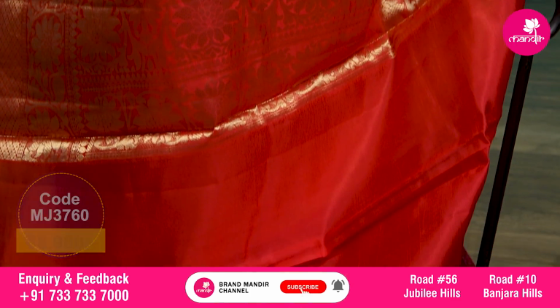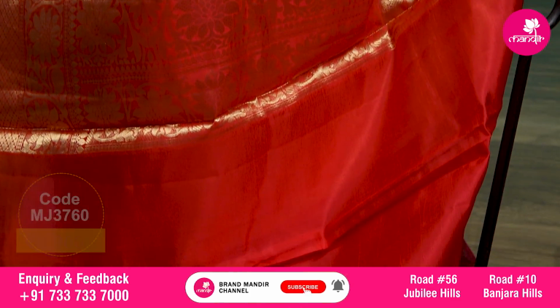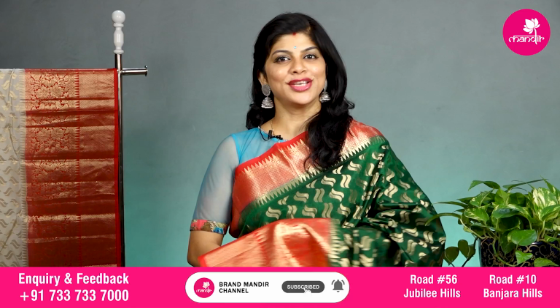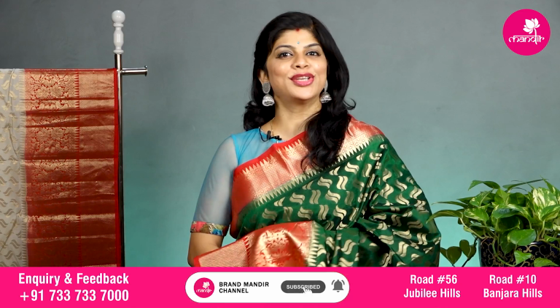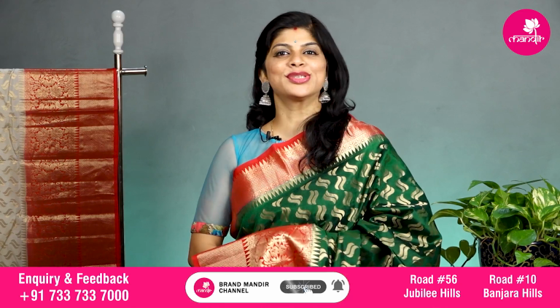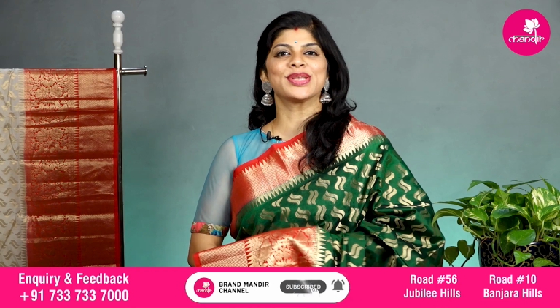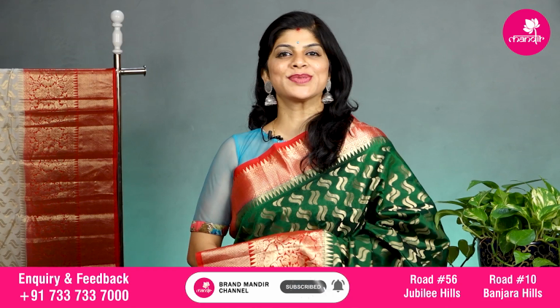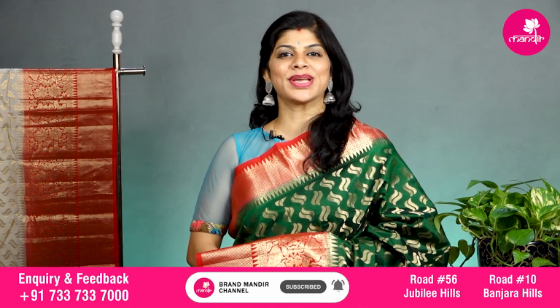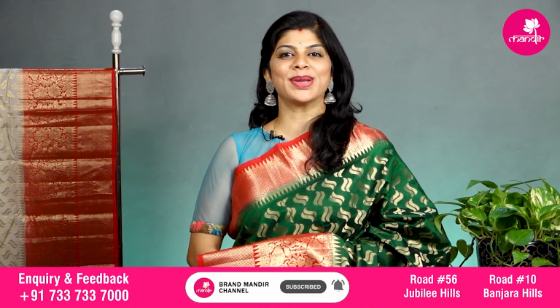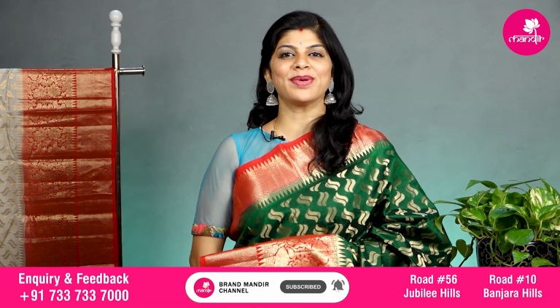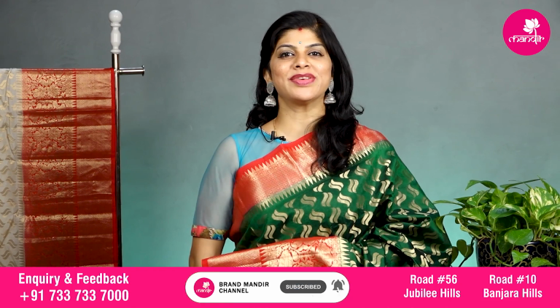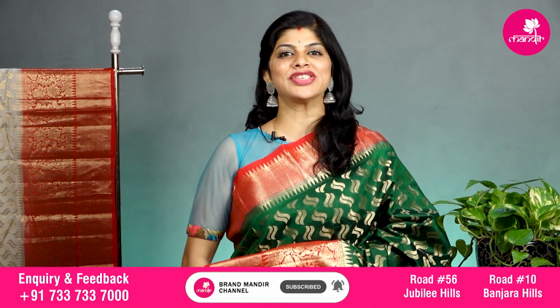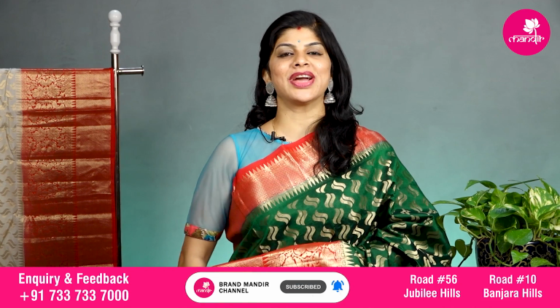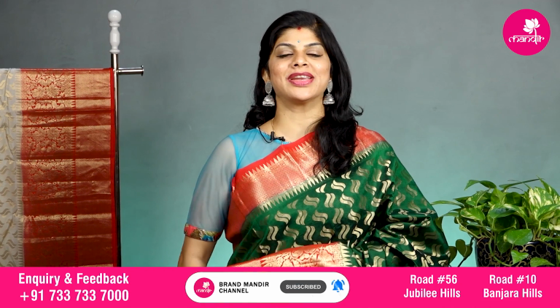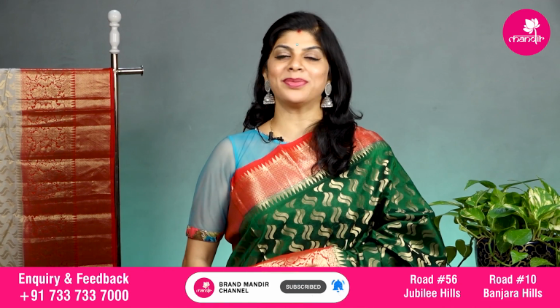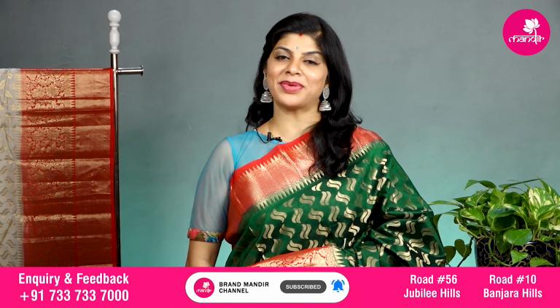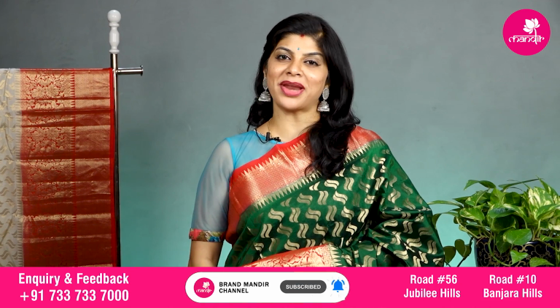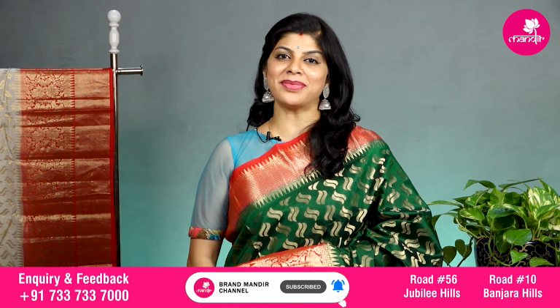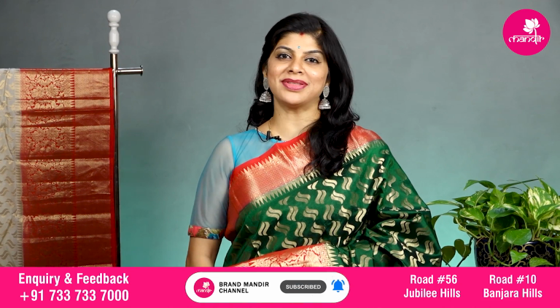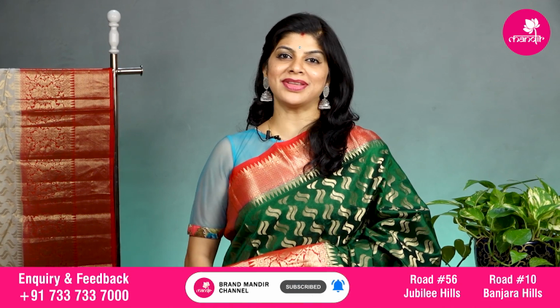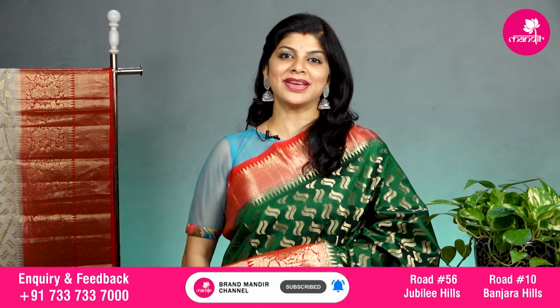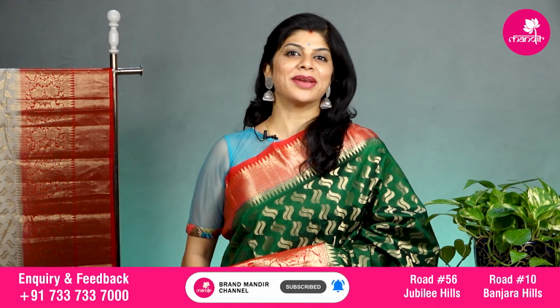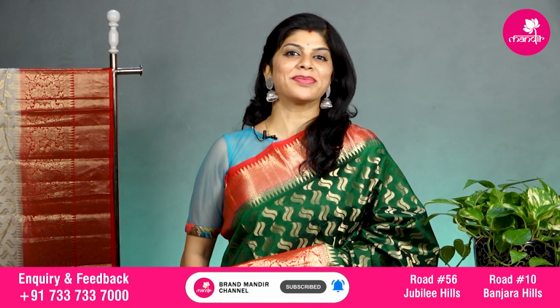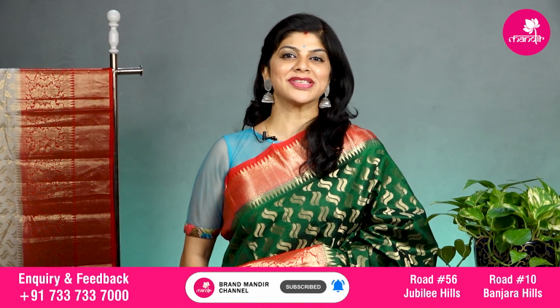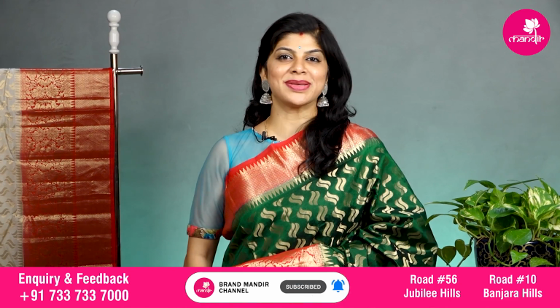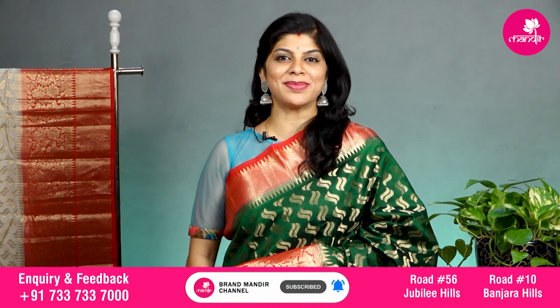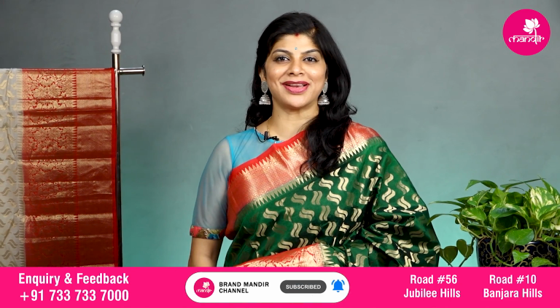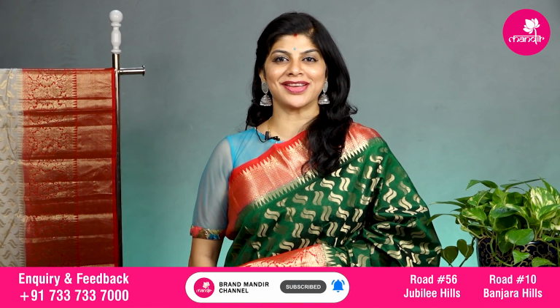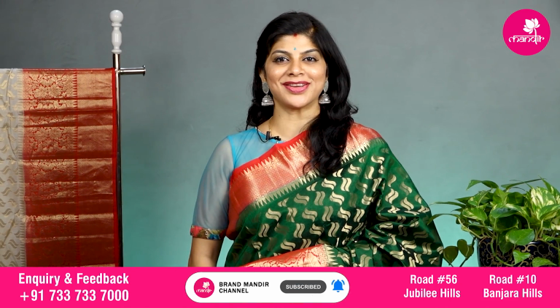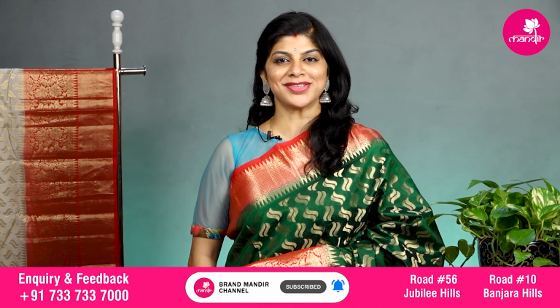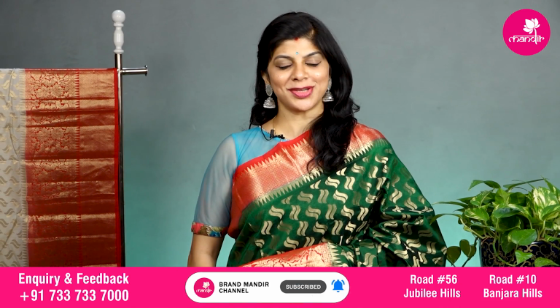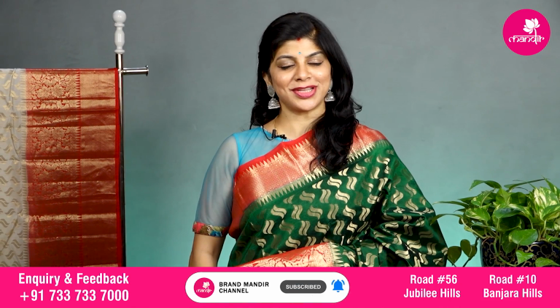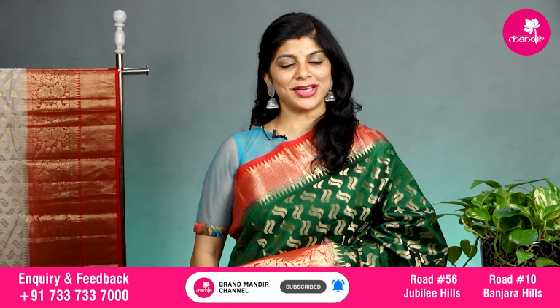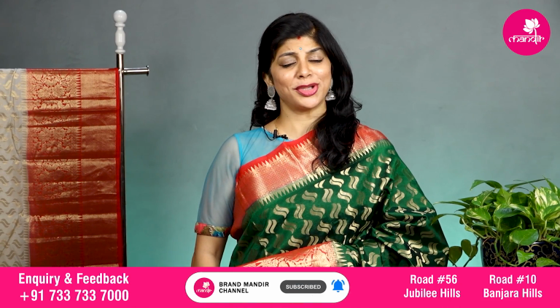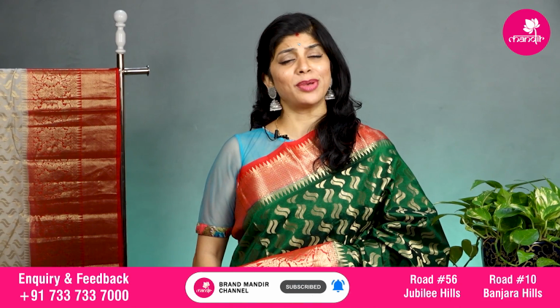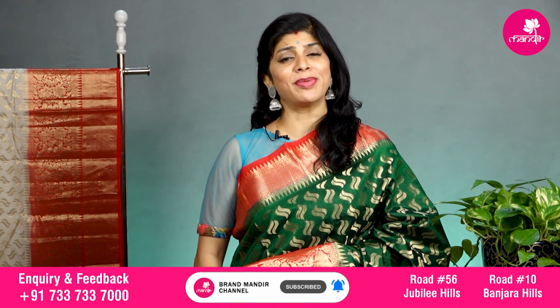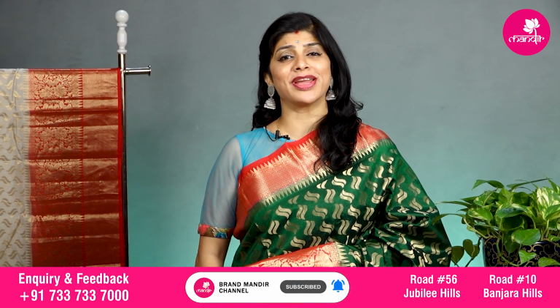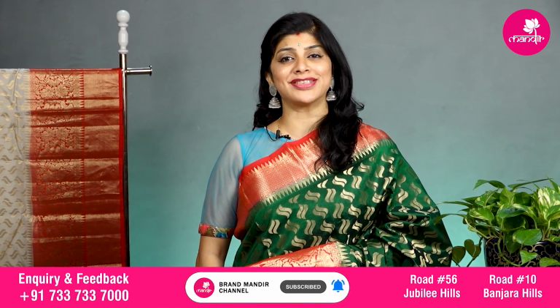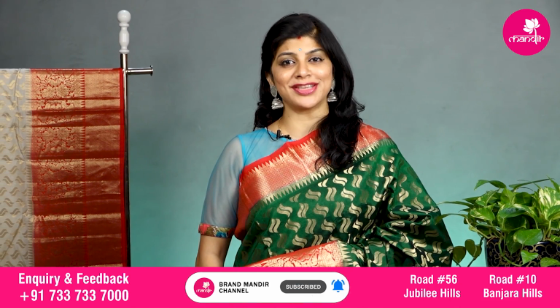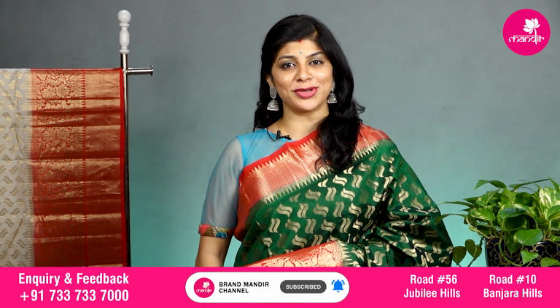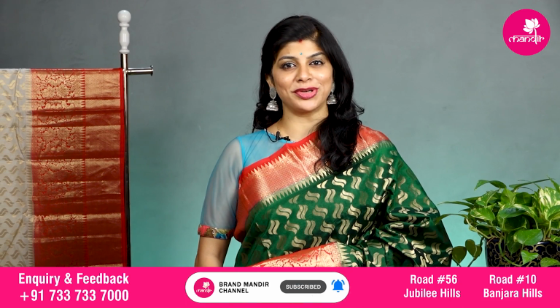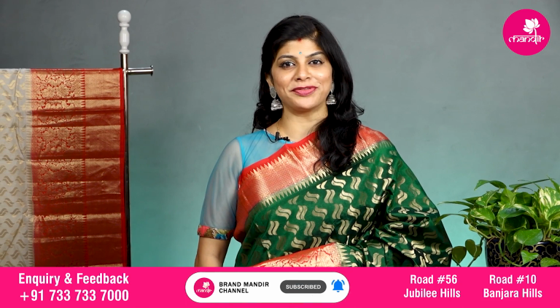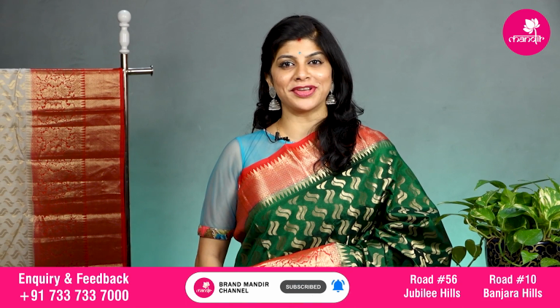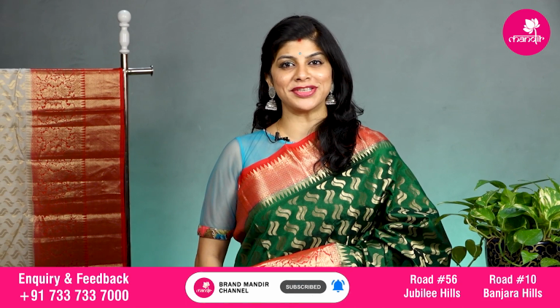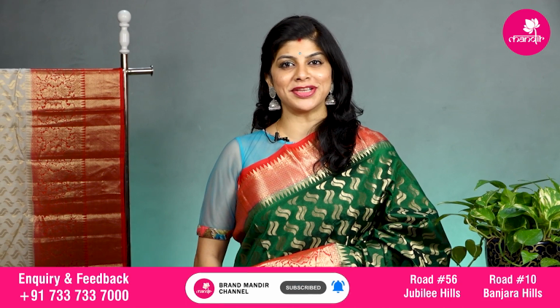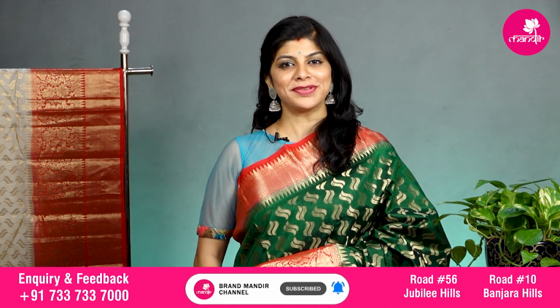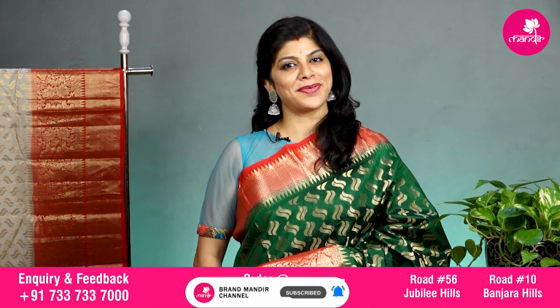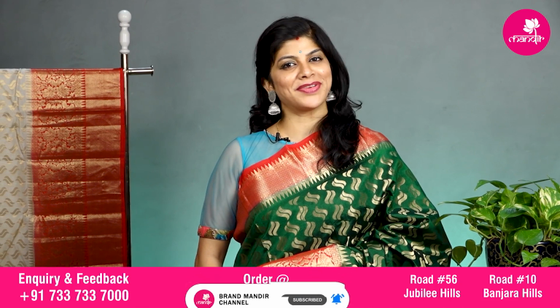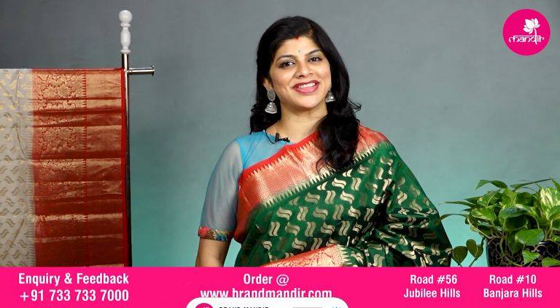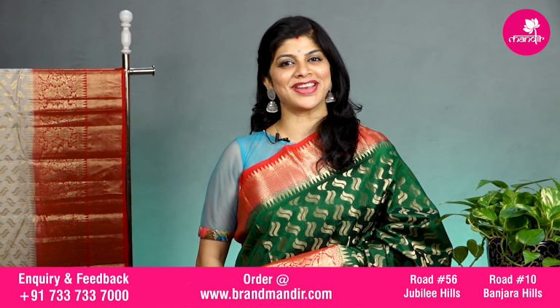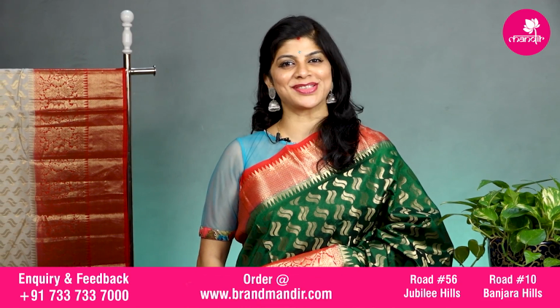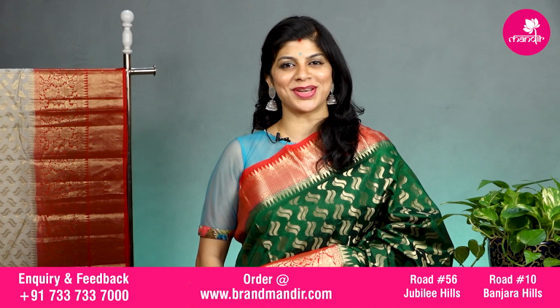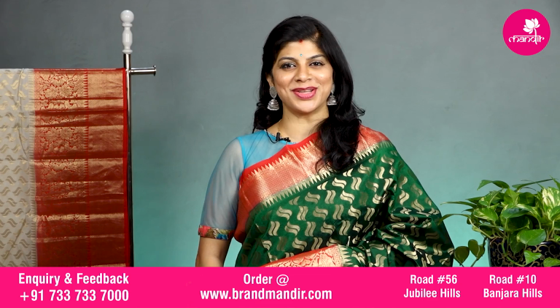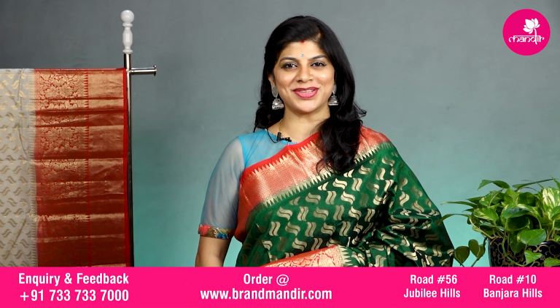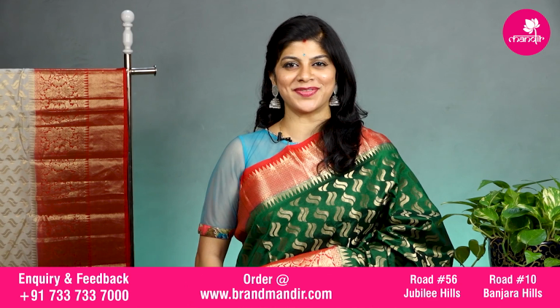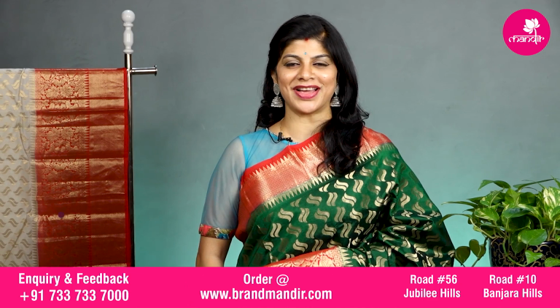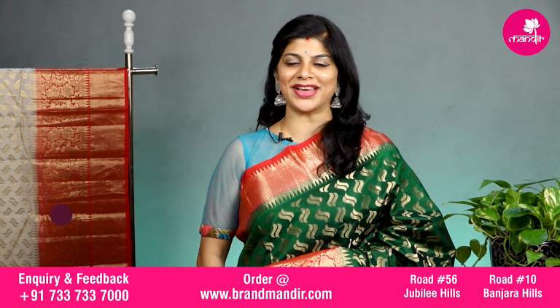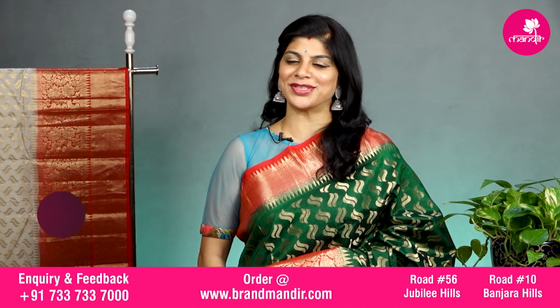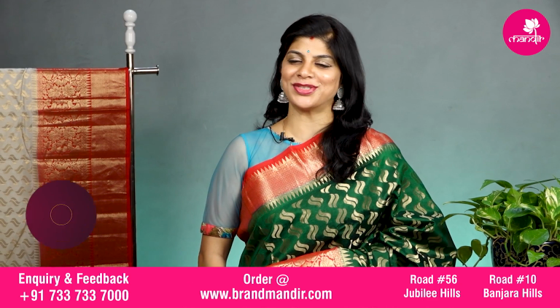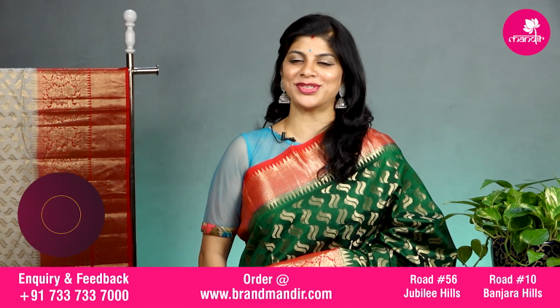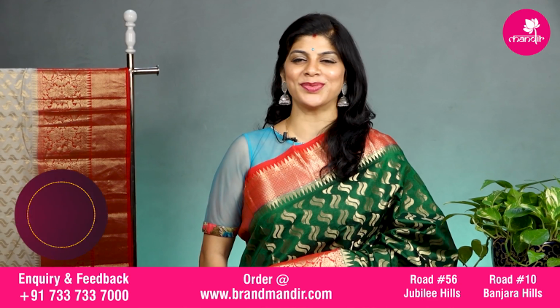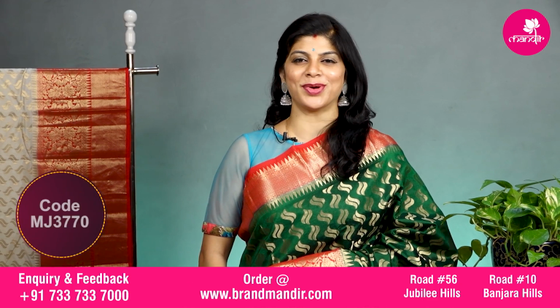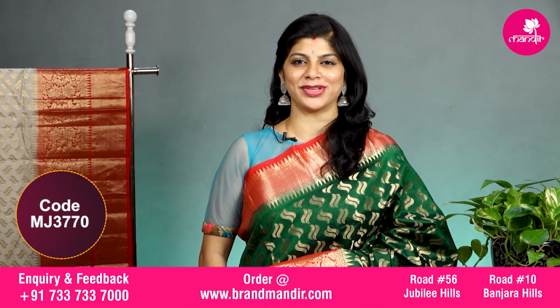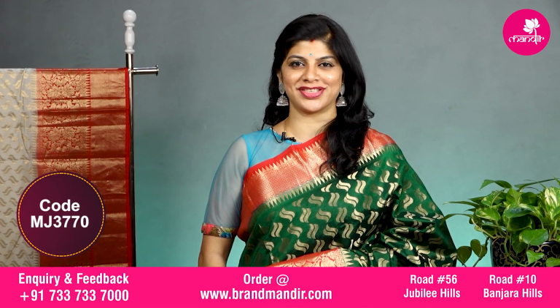Do subscribe our channel Brandvandir and press the bell icon so that you will be getting notifications for further exclusive collections to watch.